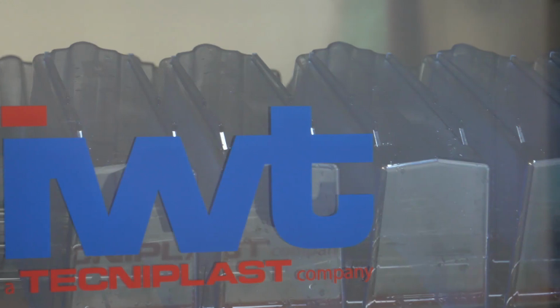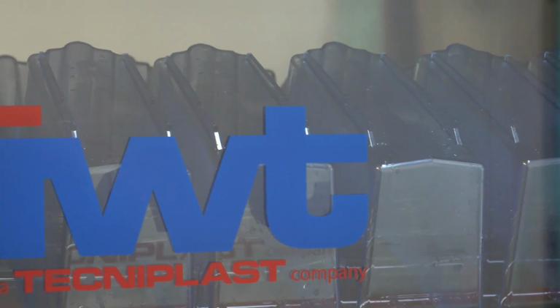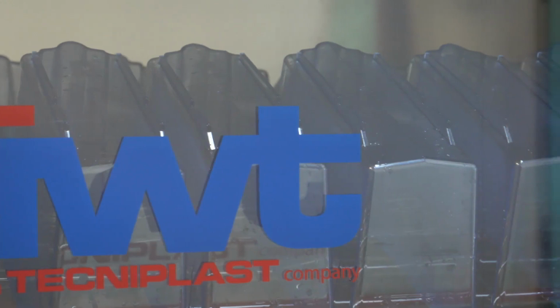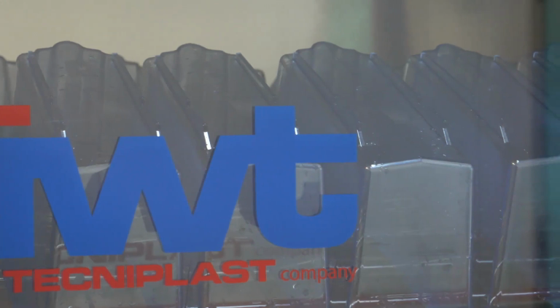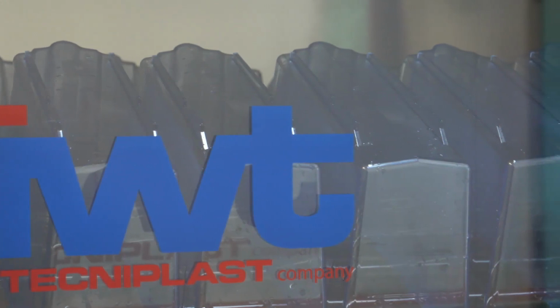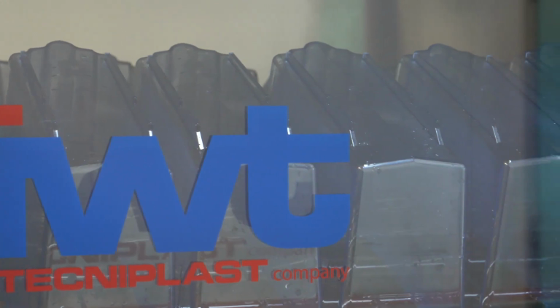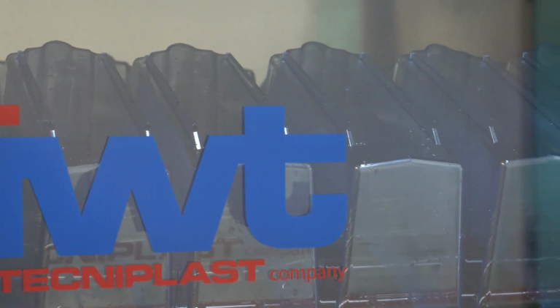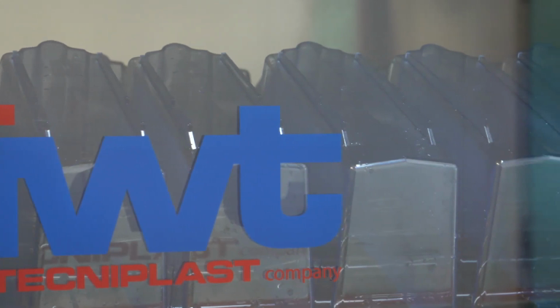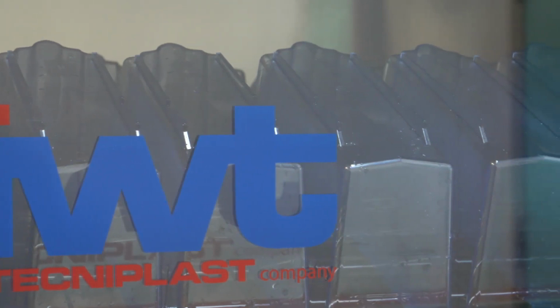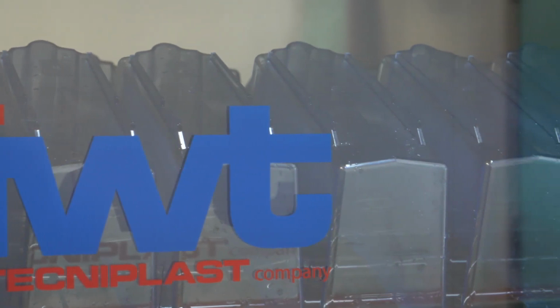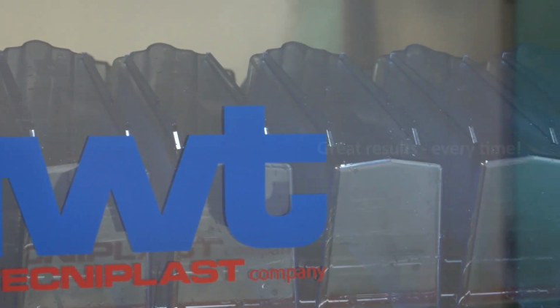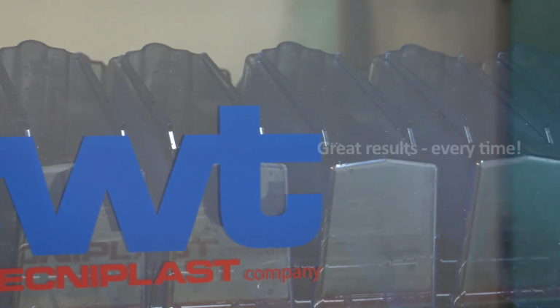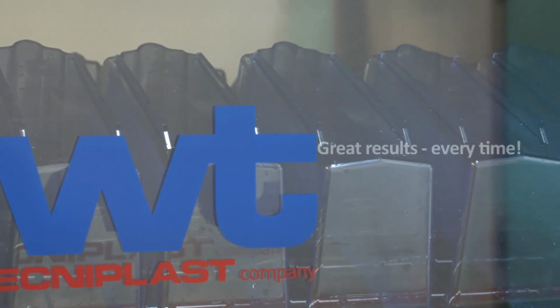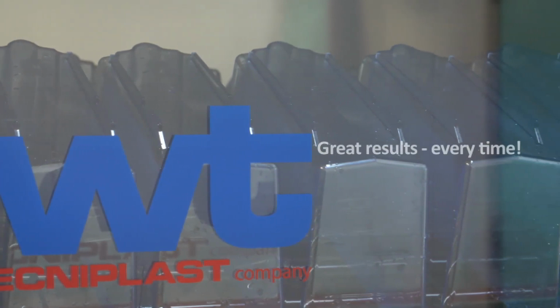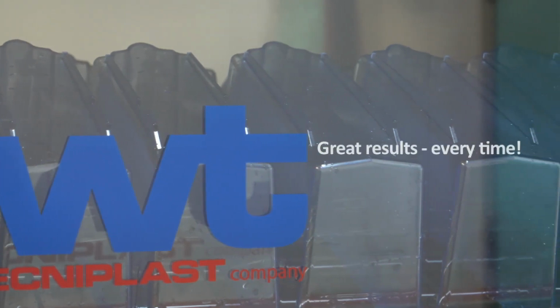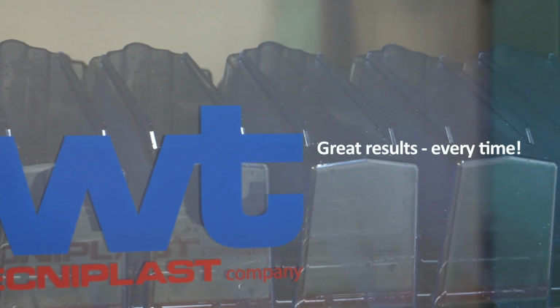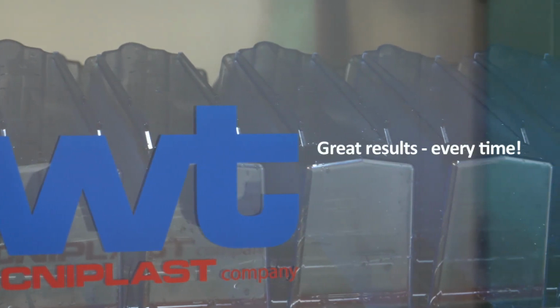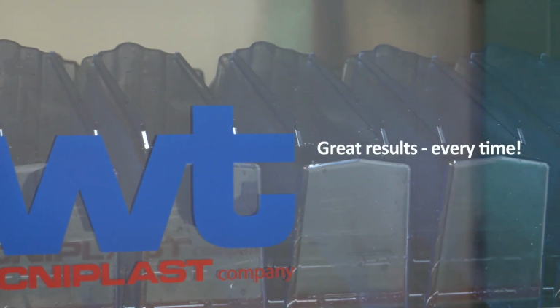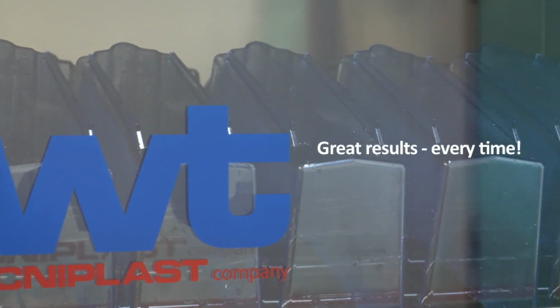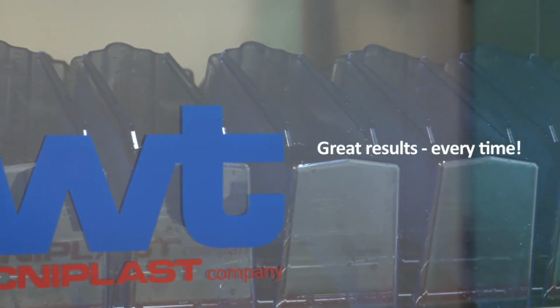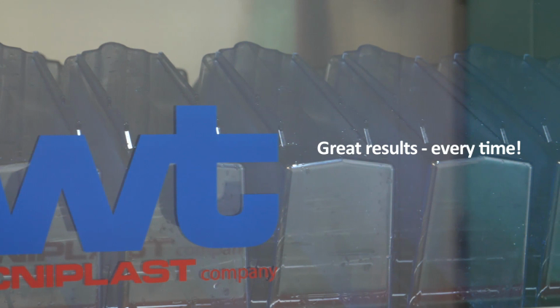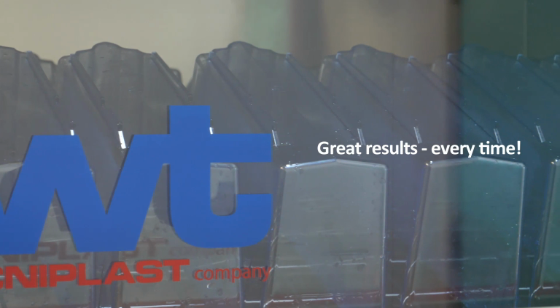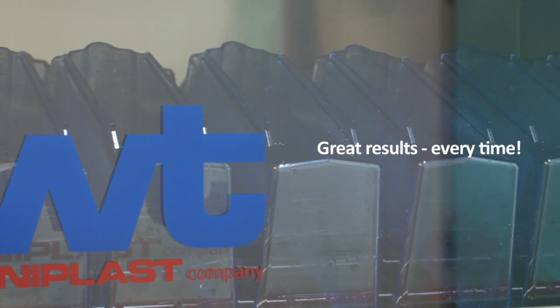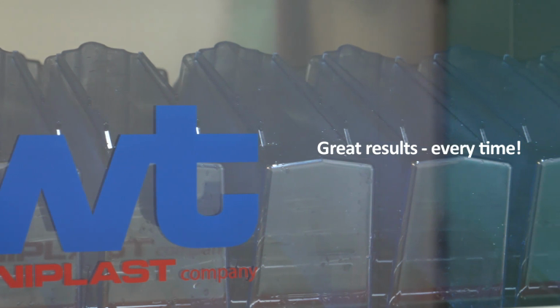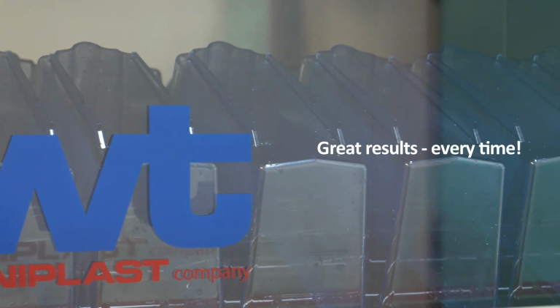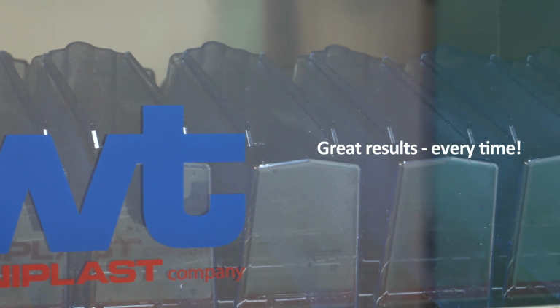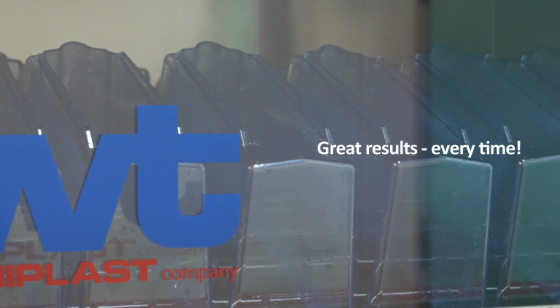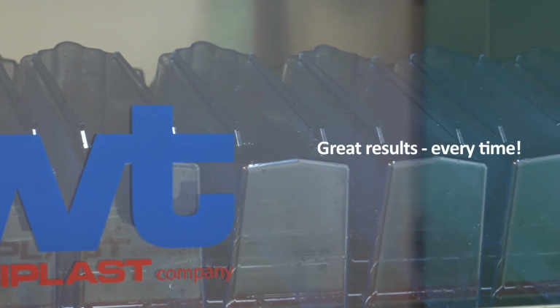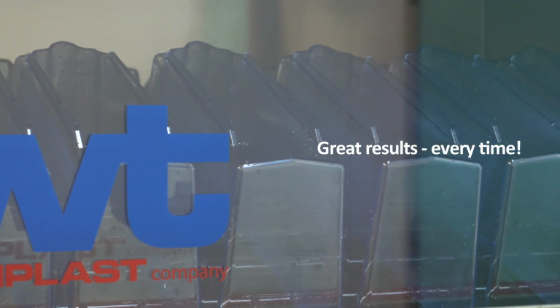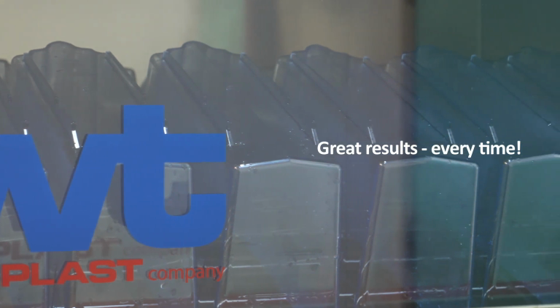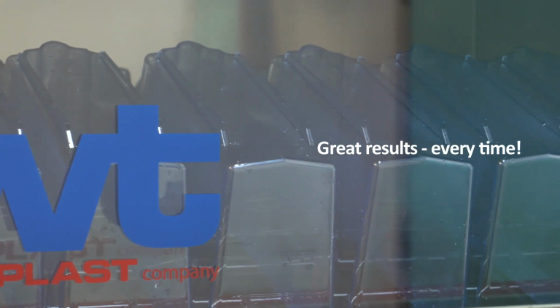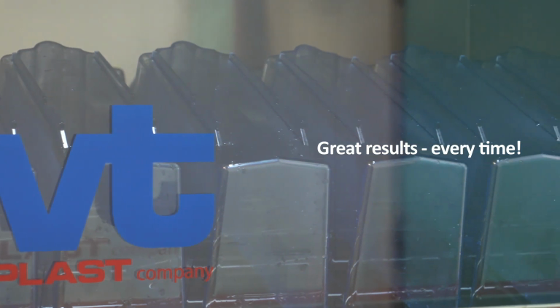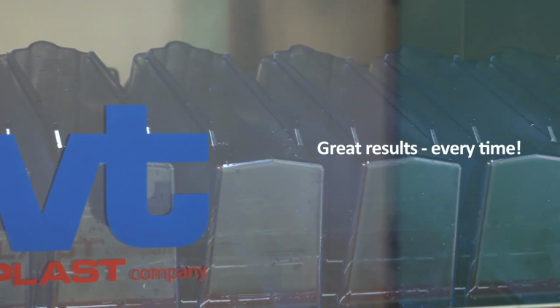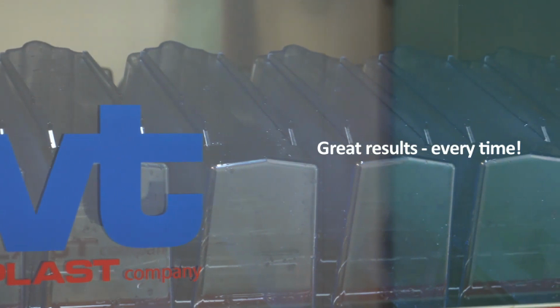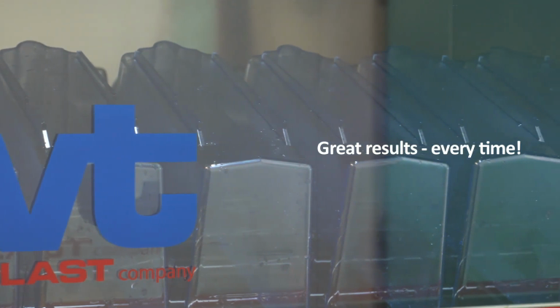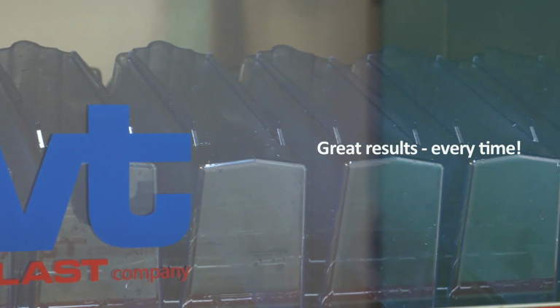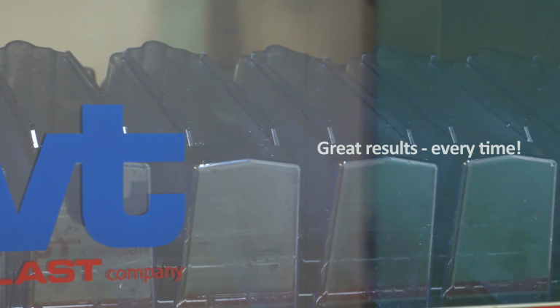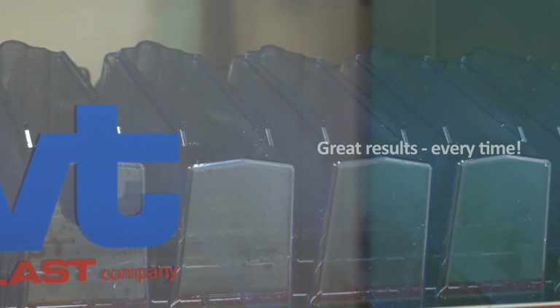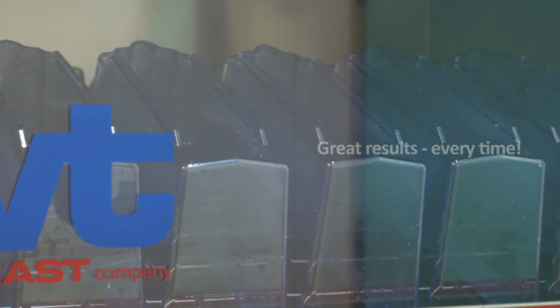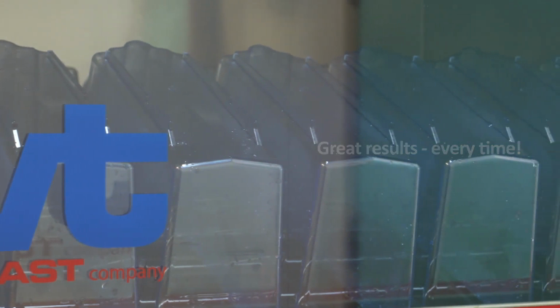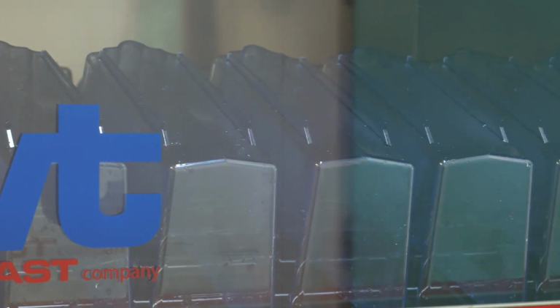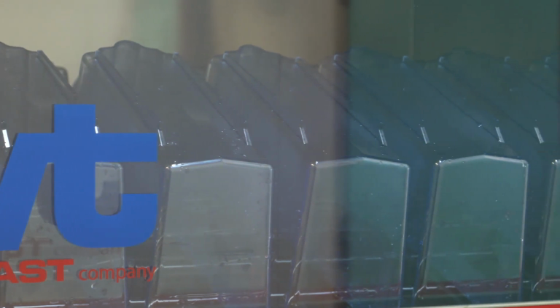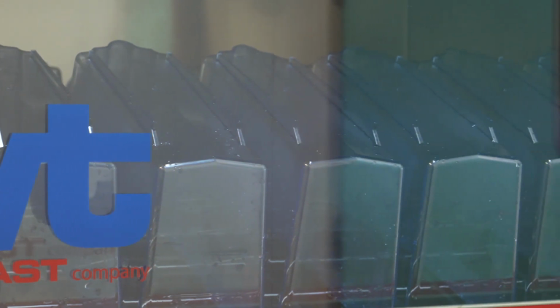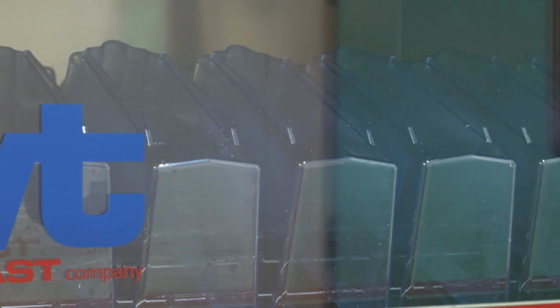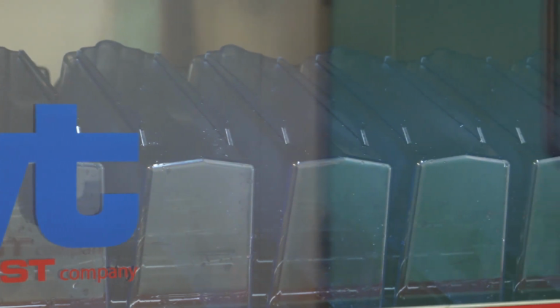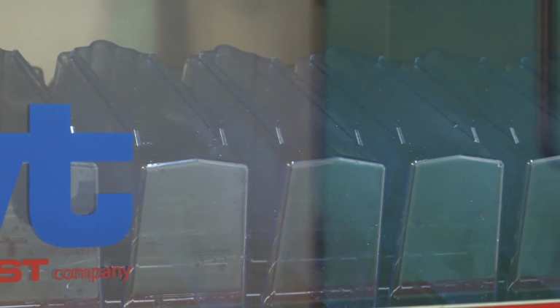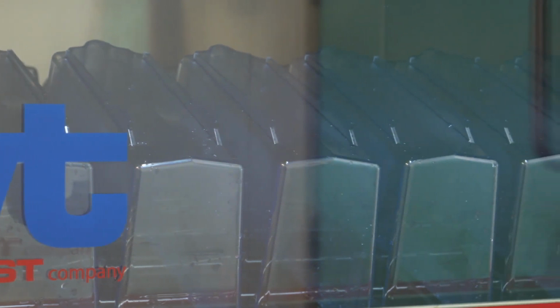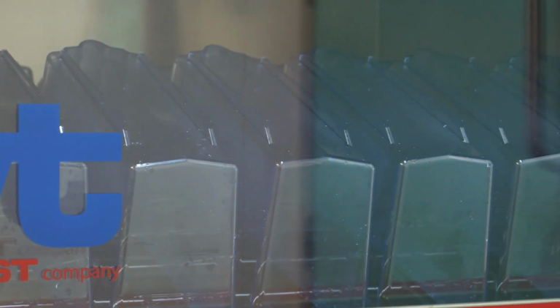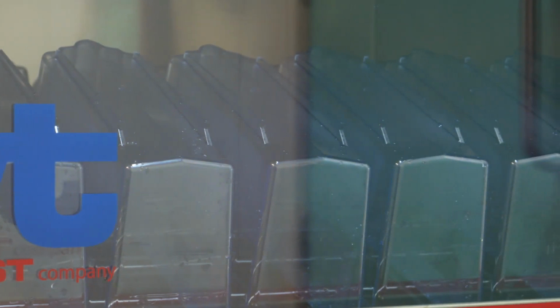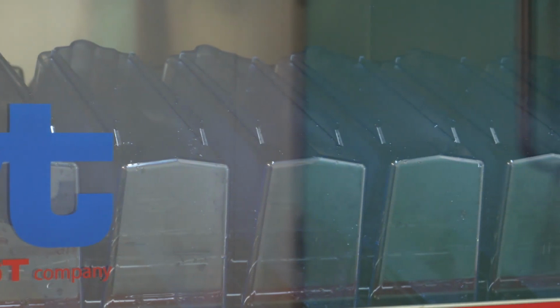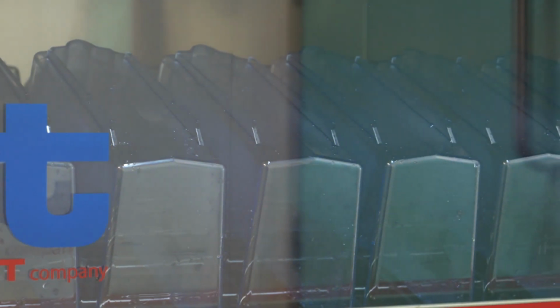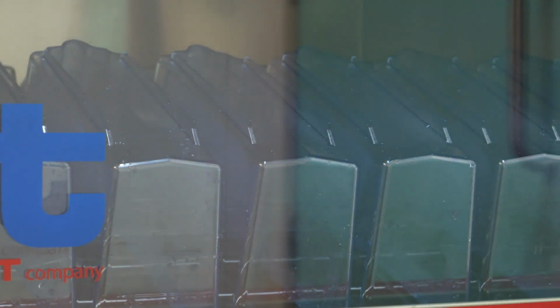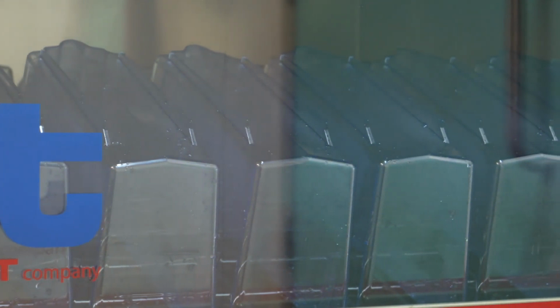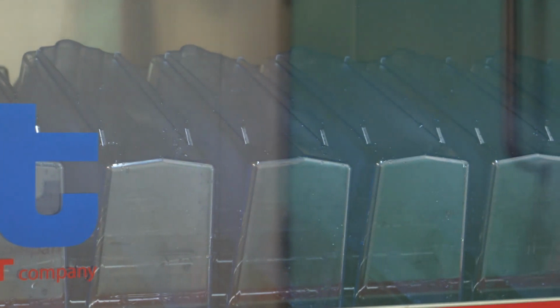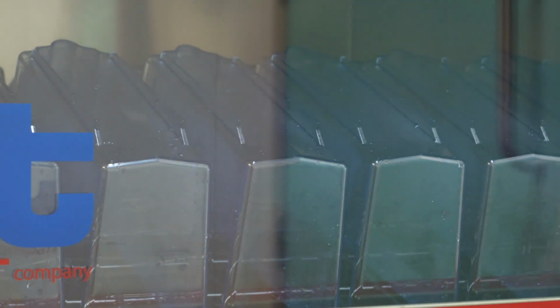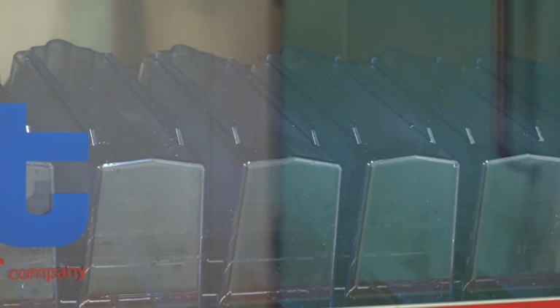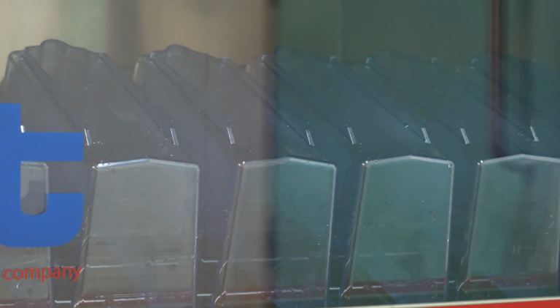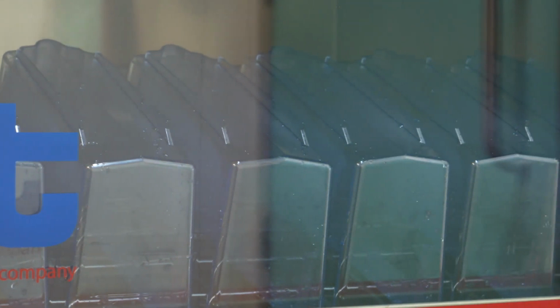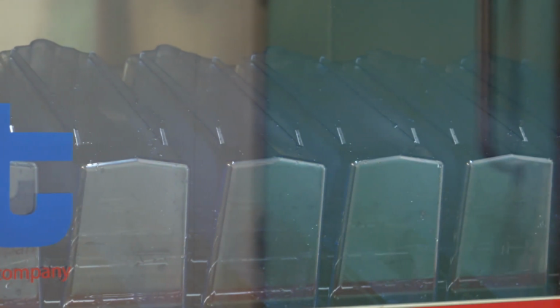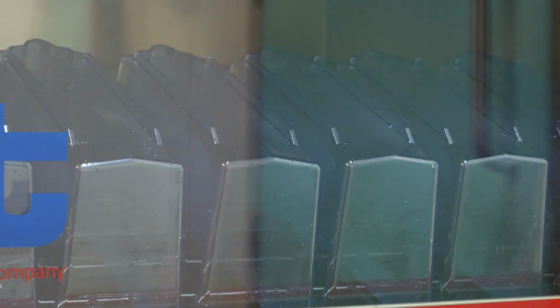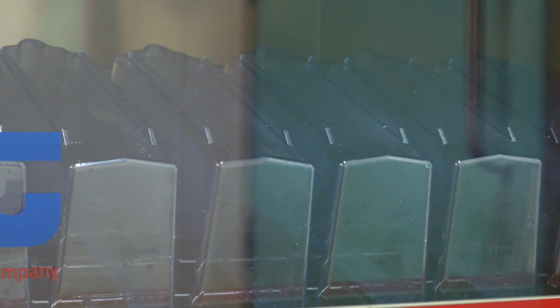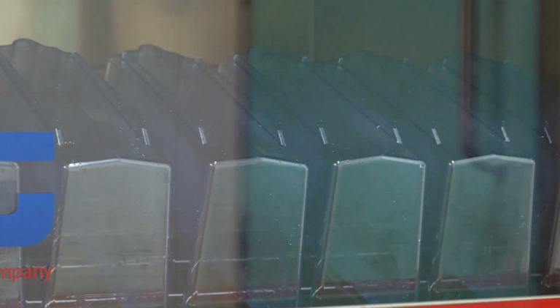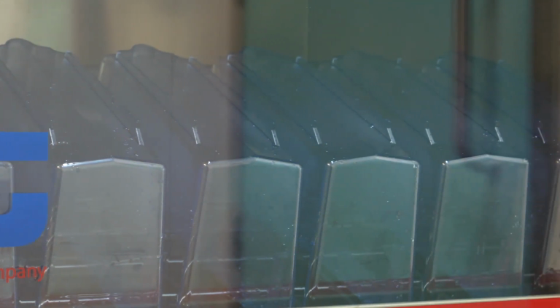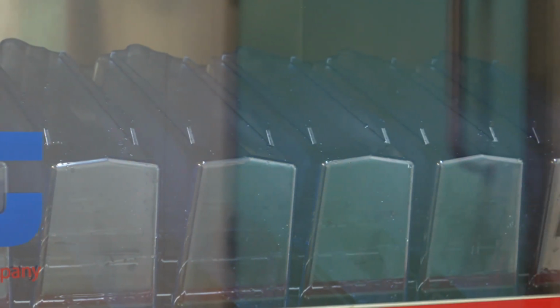The results were fantastic. Even the dirtiest of tanks came out totally clean. The Calypso showed itself to be the ideal solution.